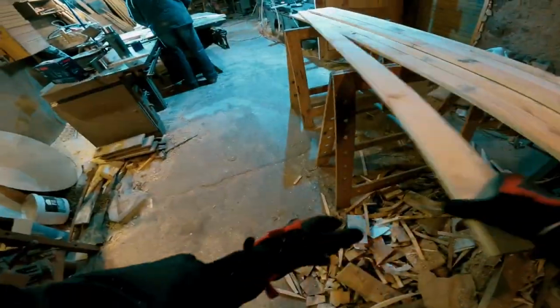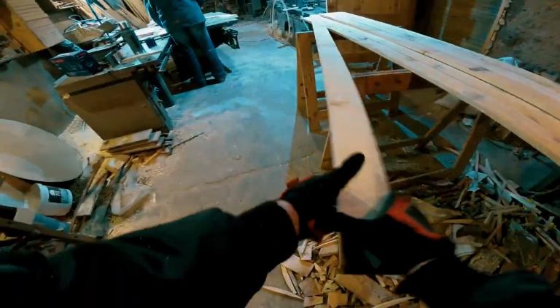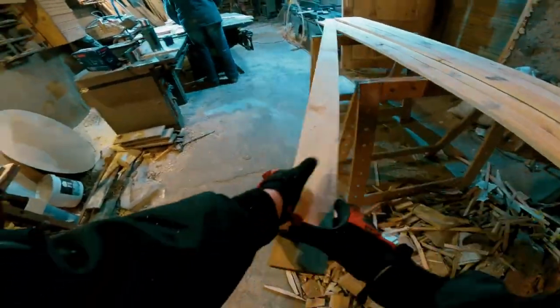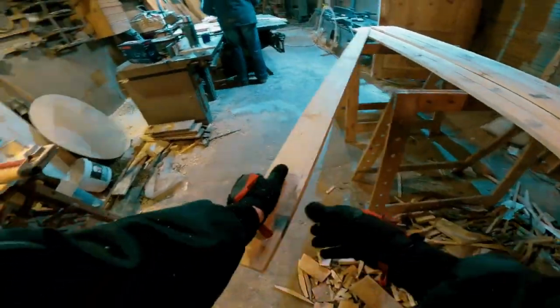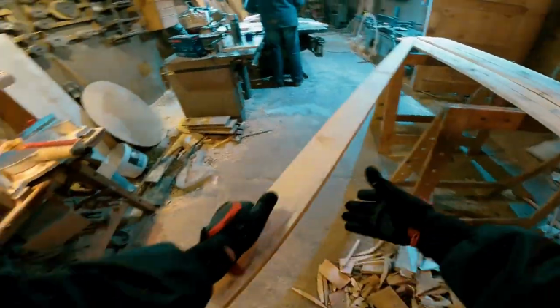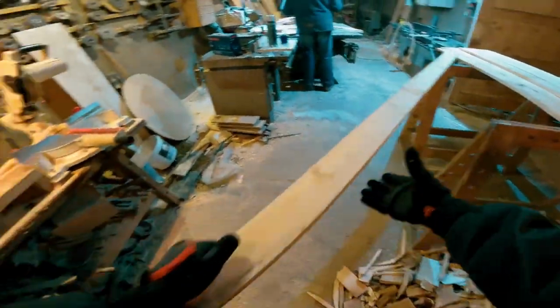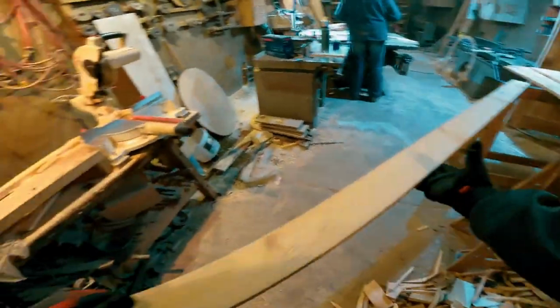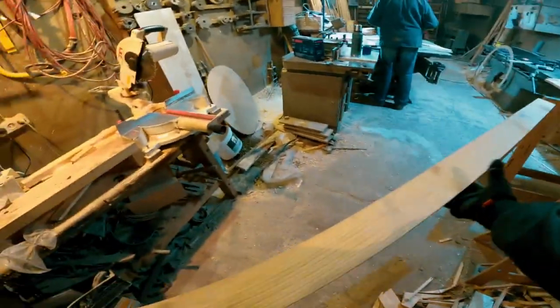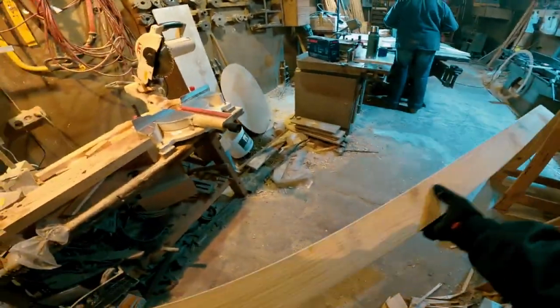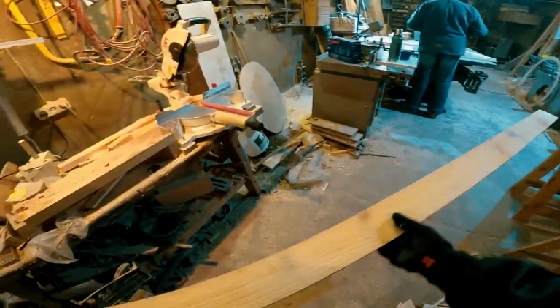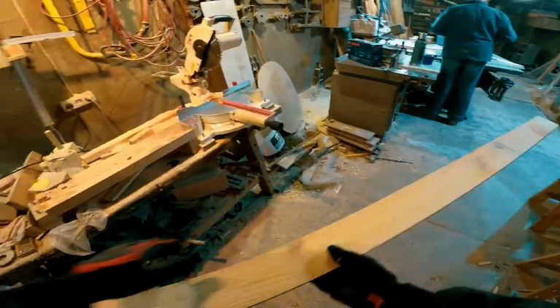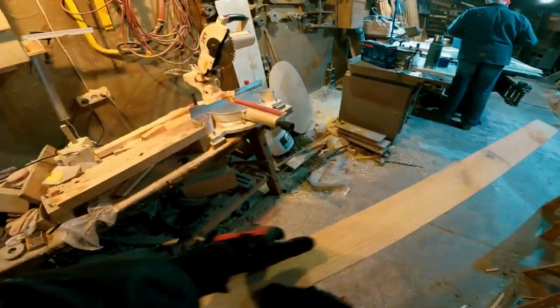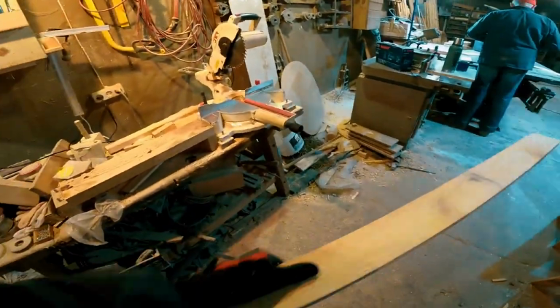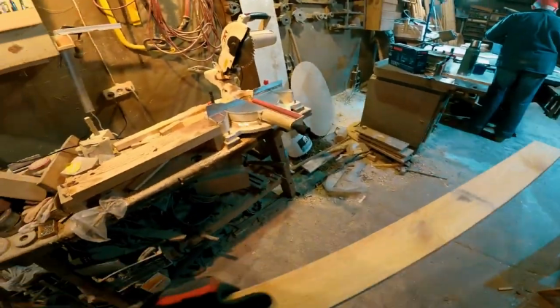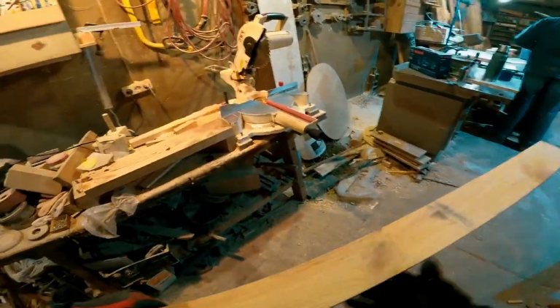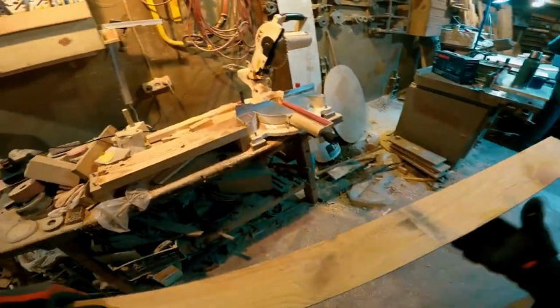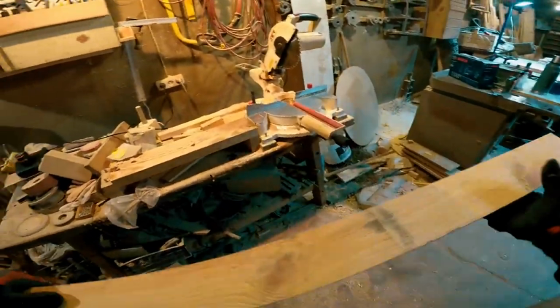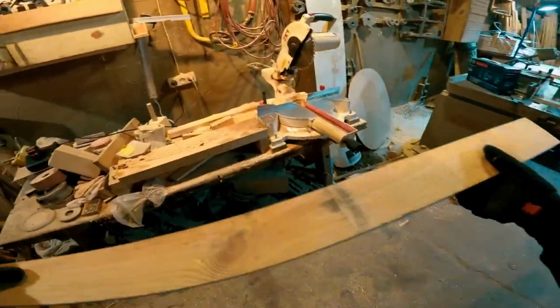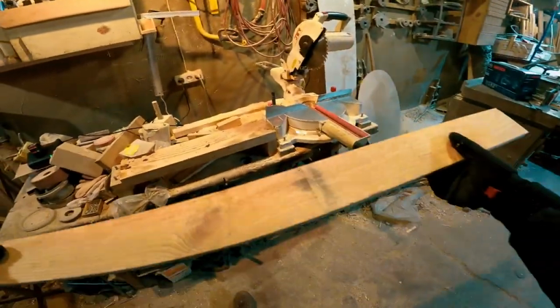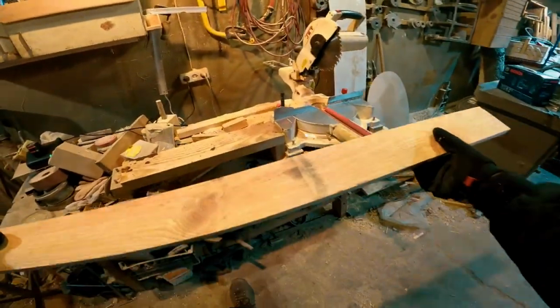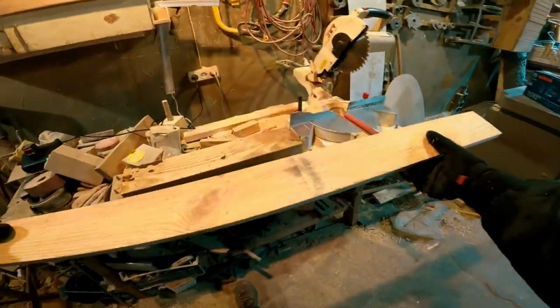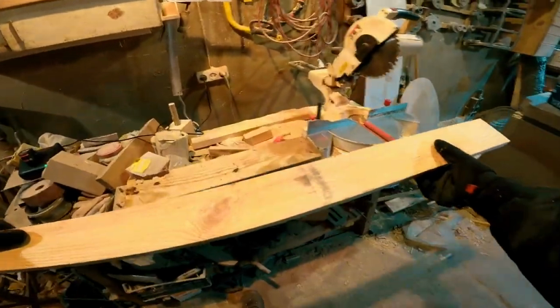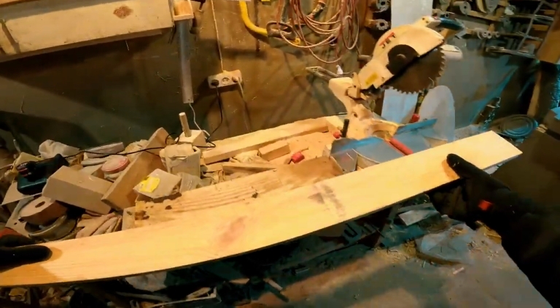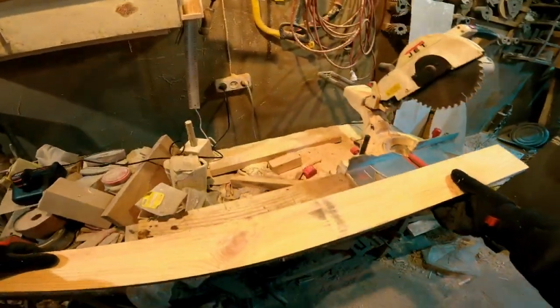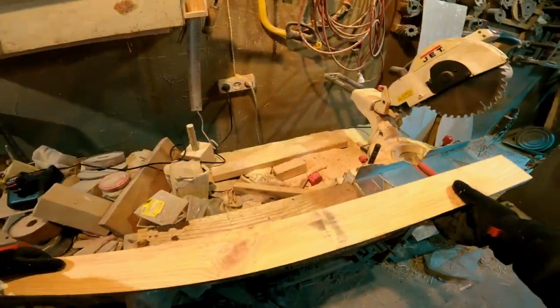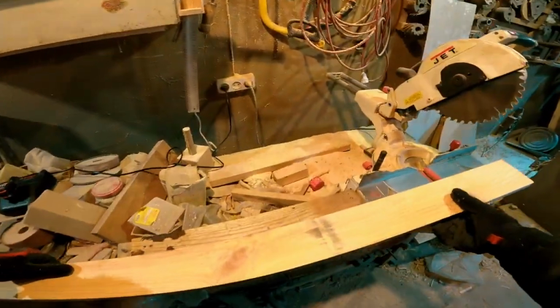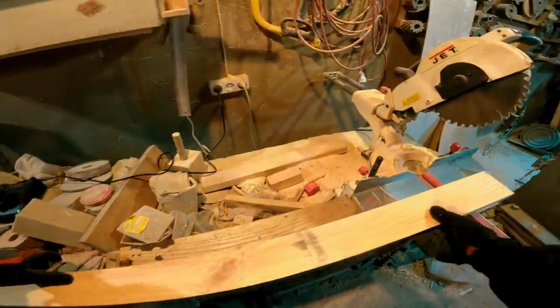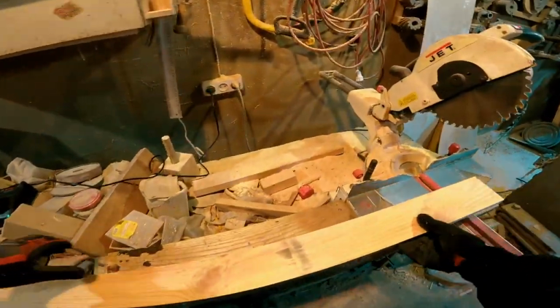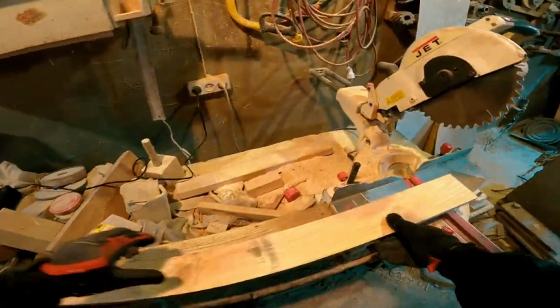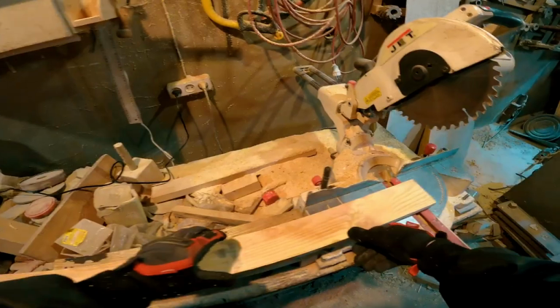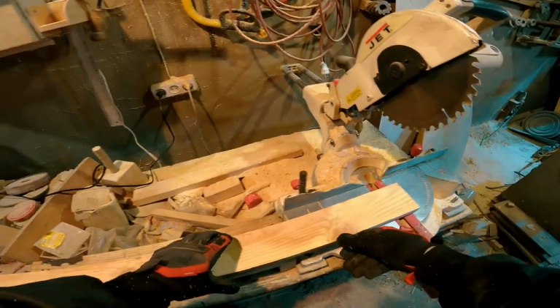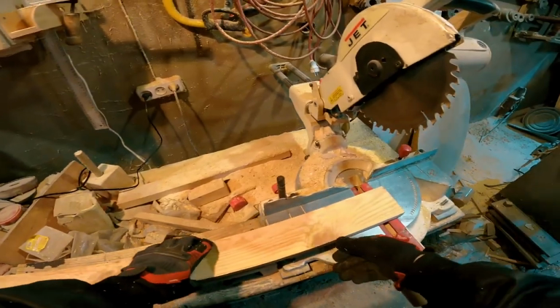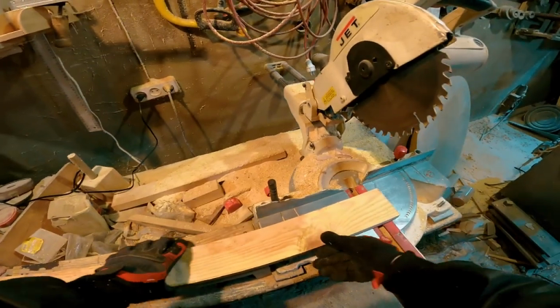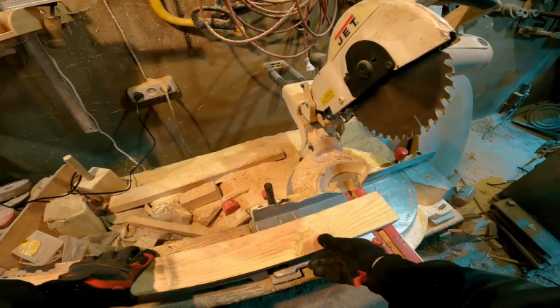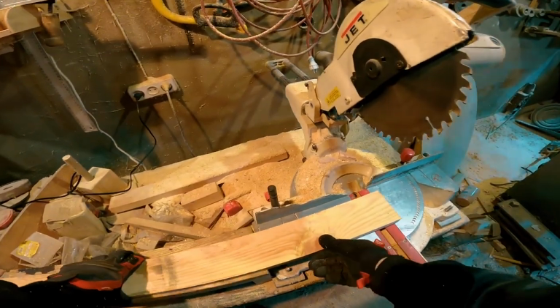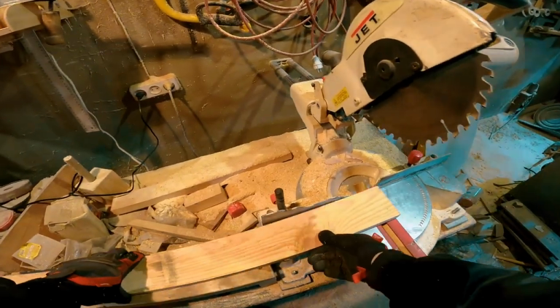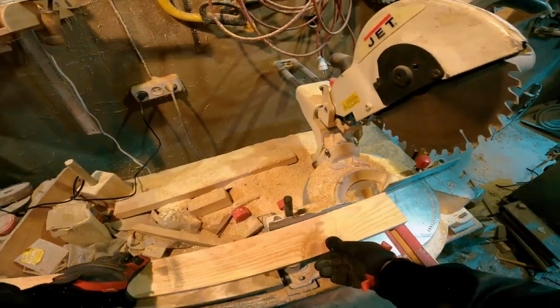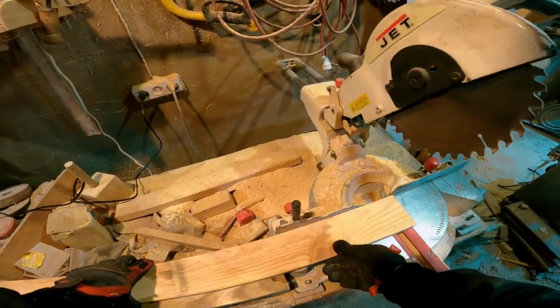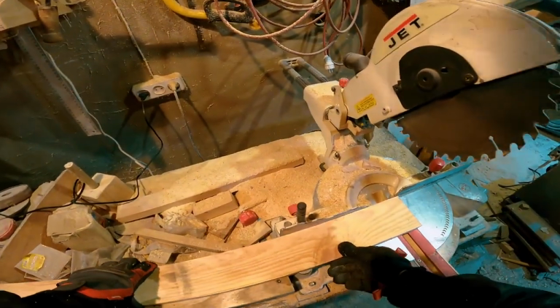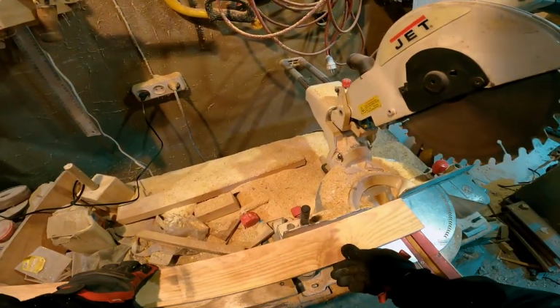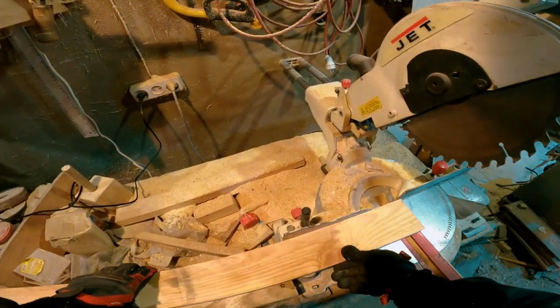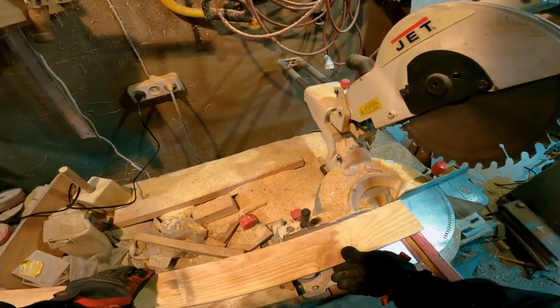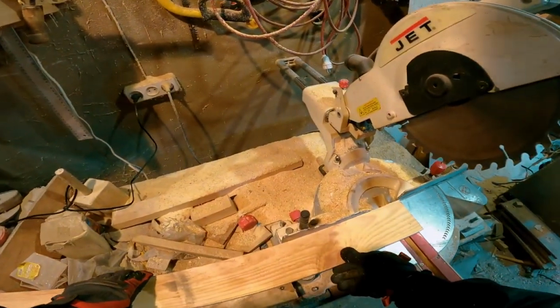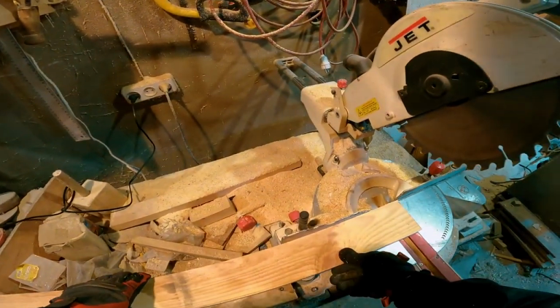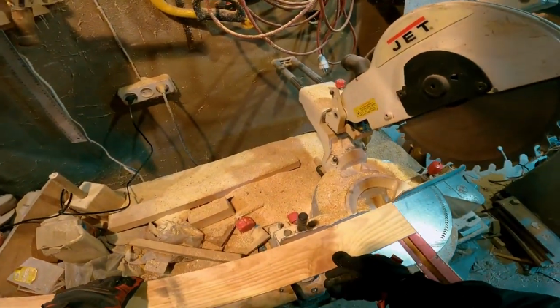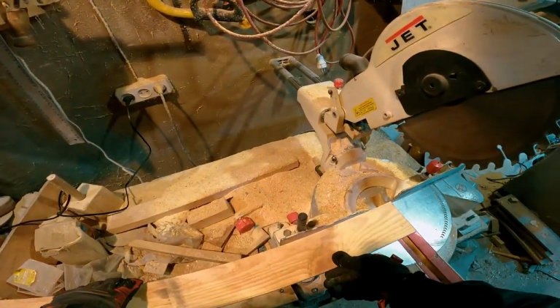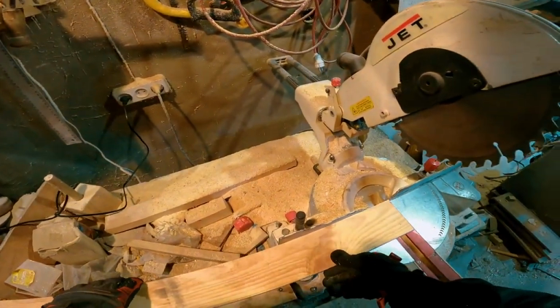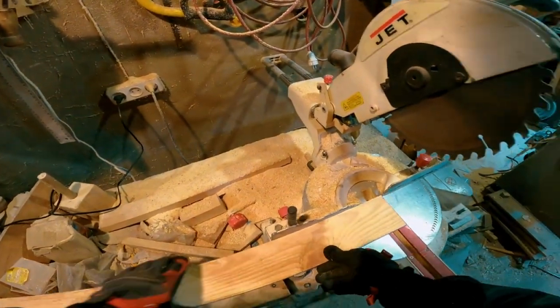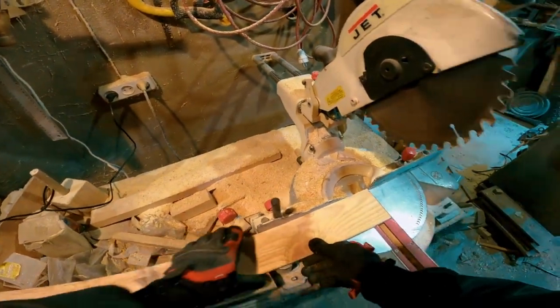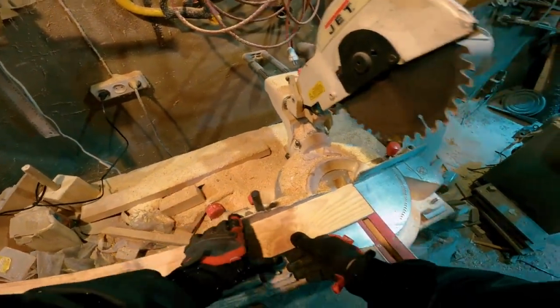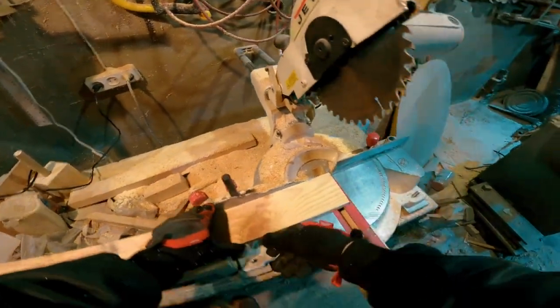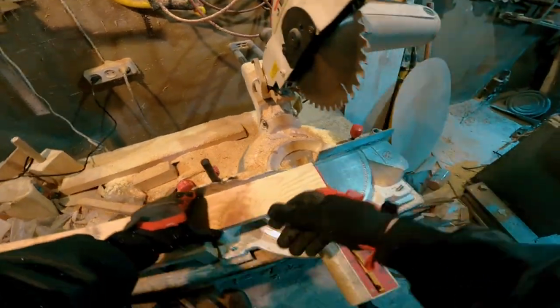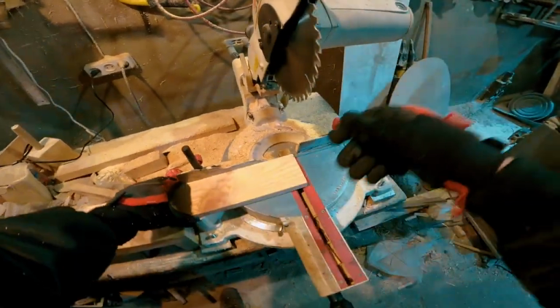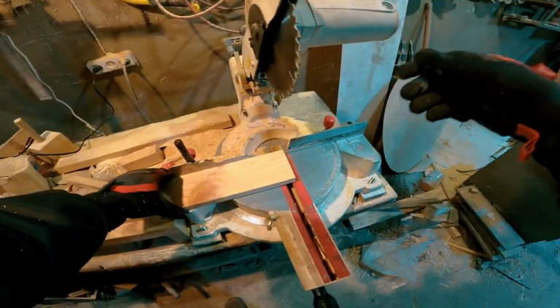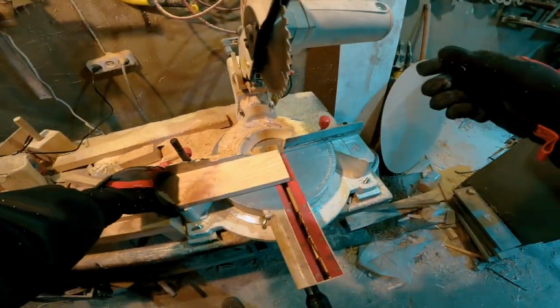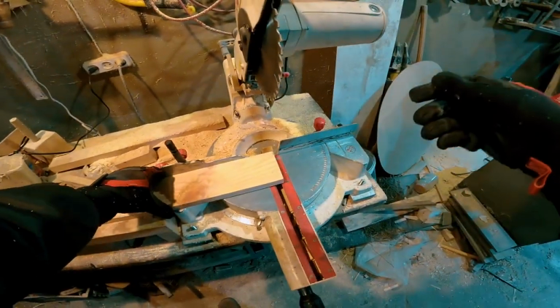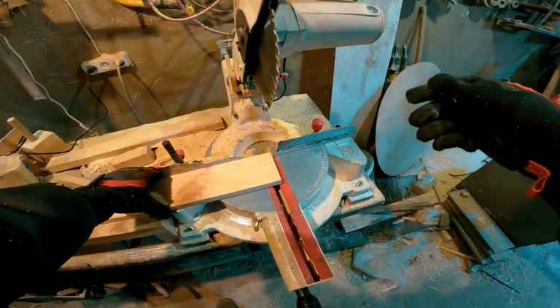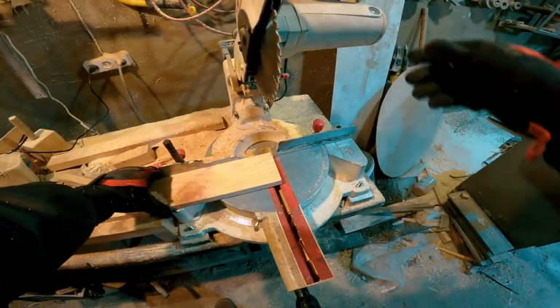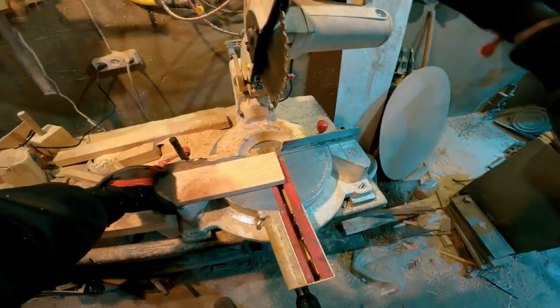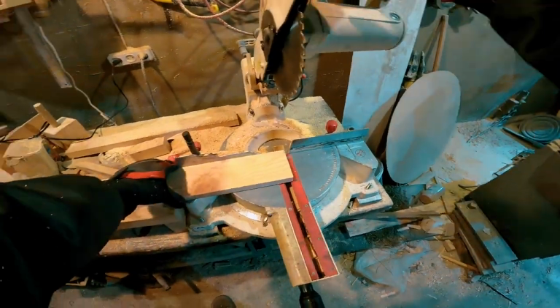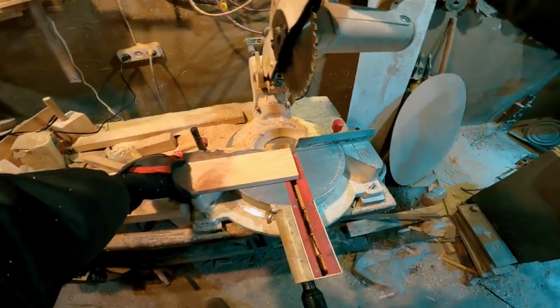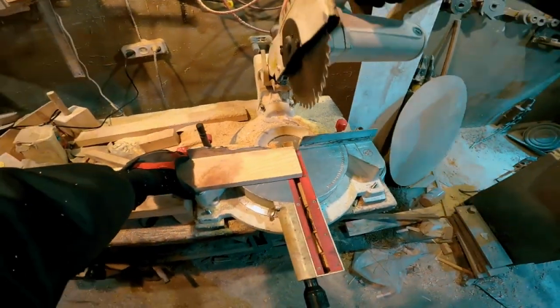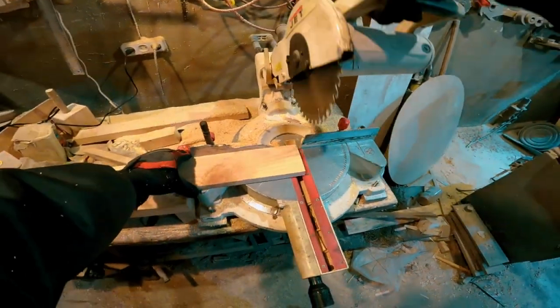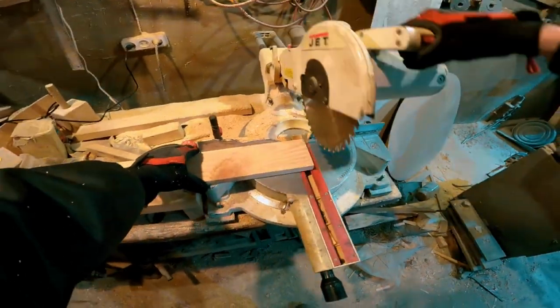After sorting, it's necessary to cut the lower edge at 90 degrees. This side will be connected to the floor.